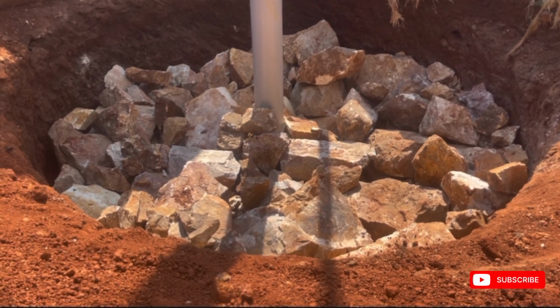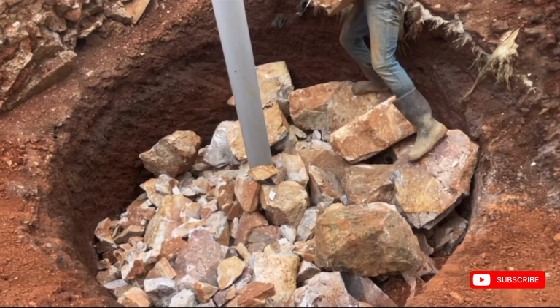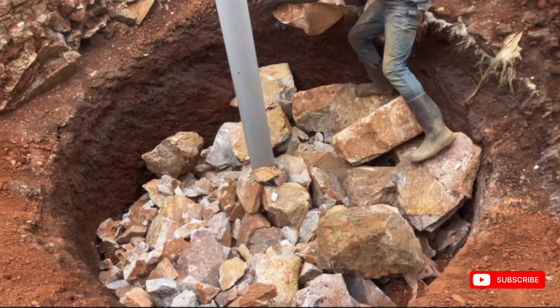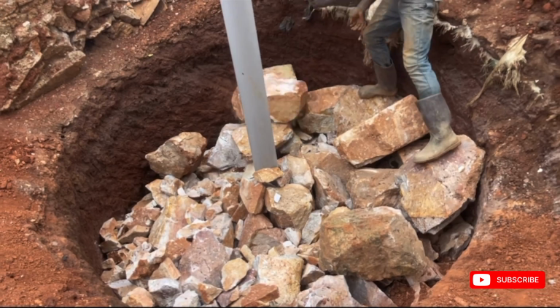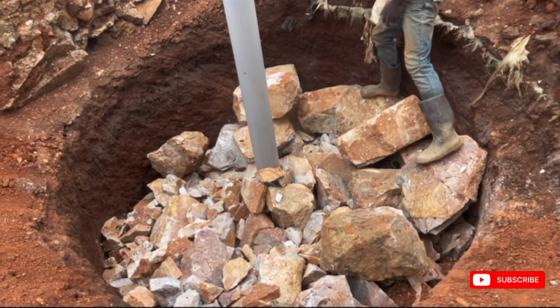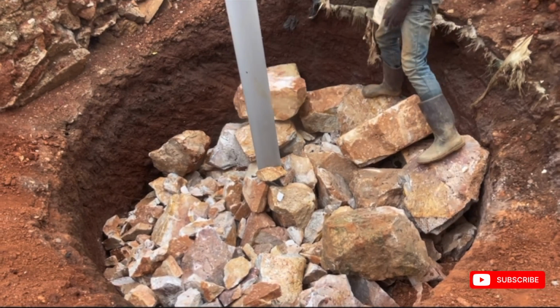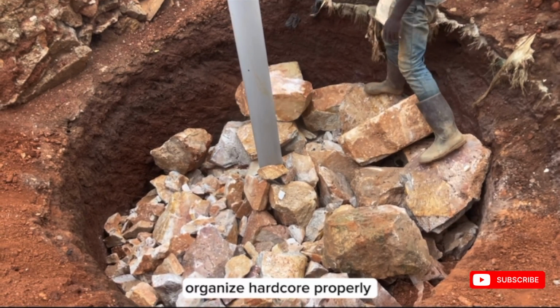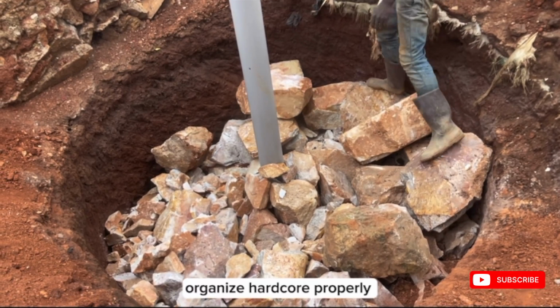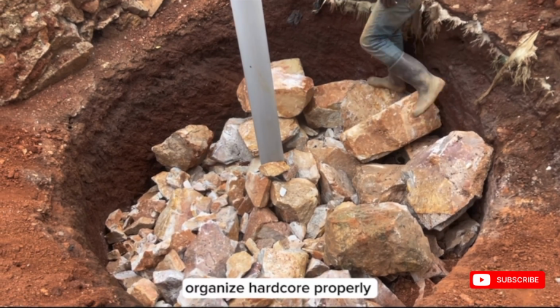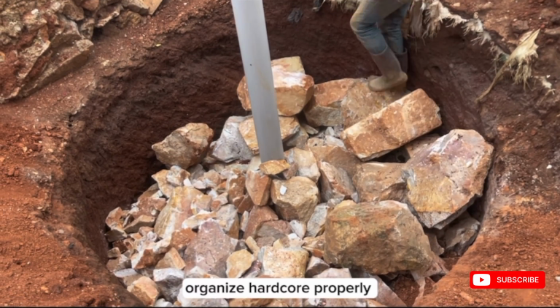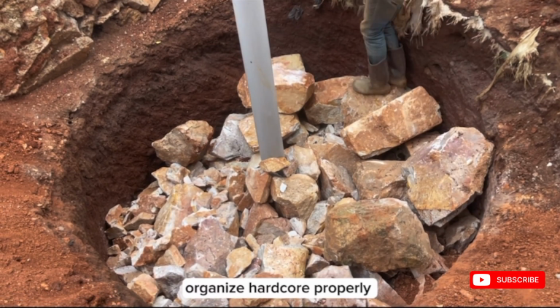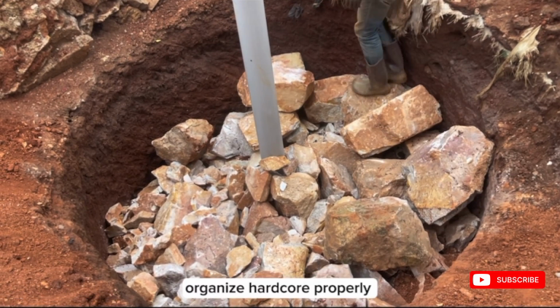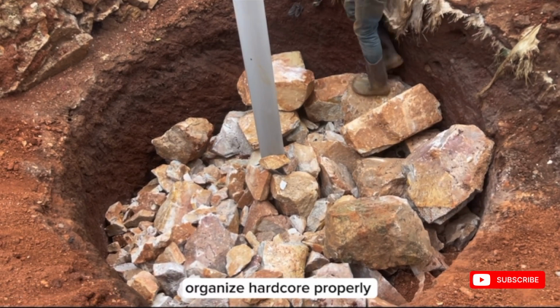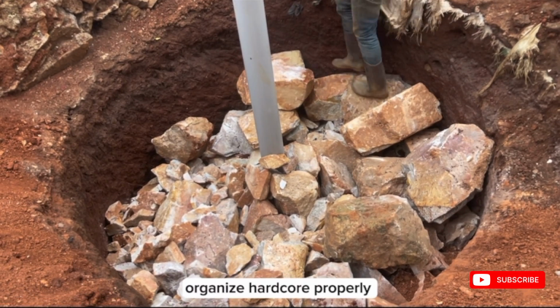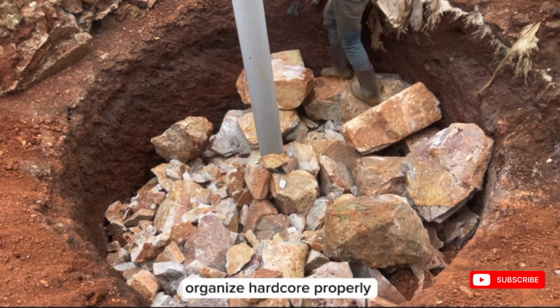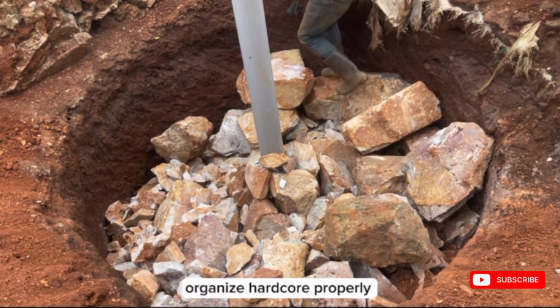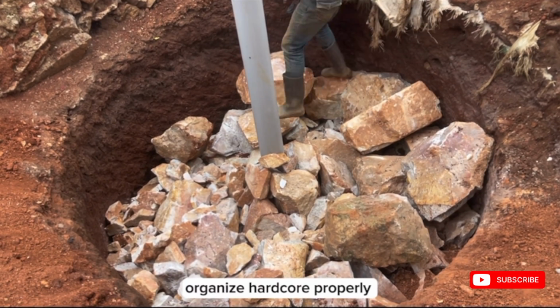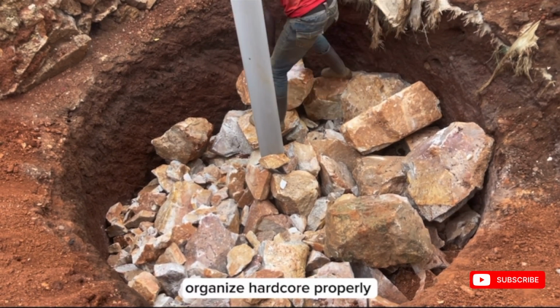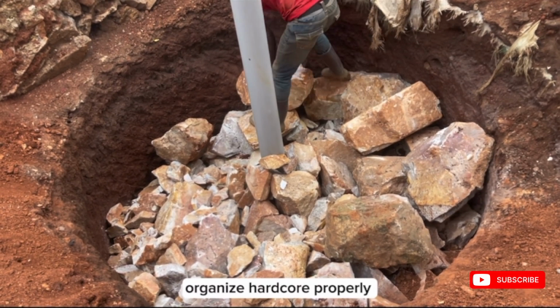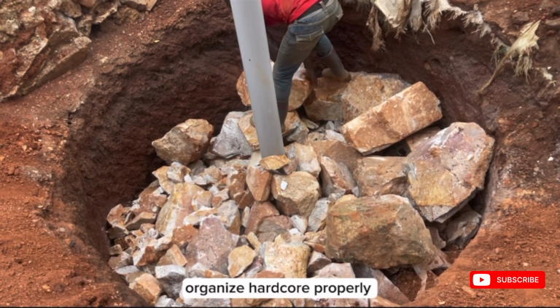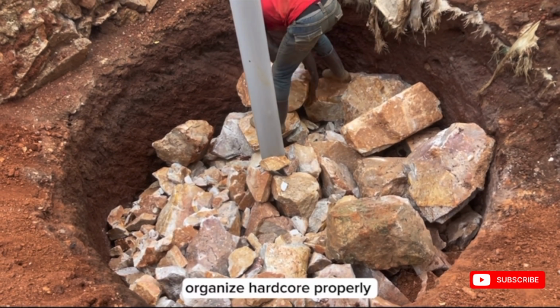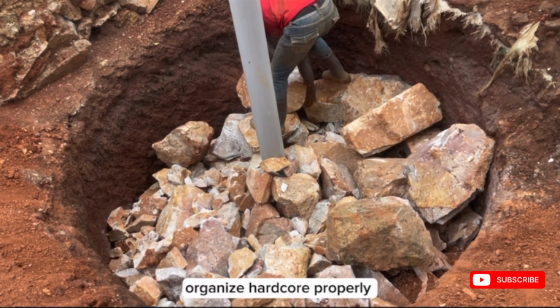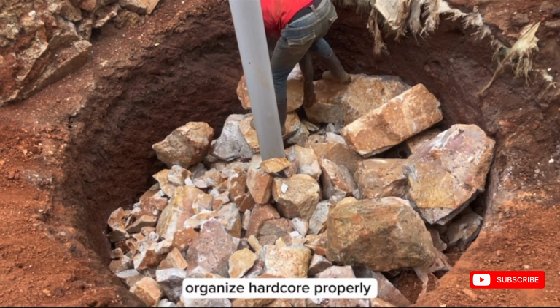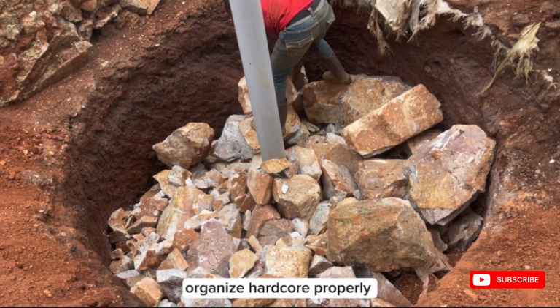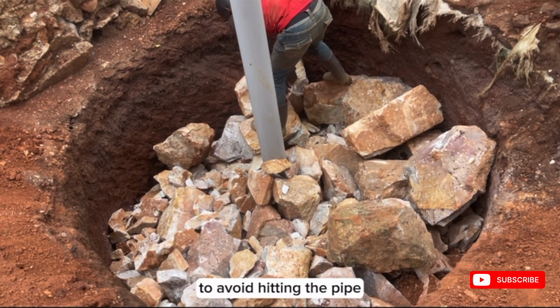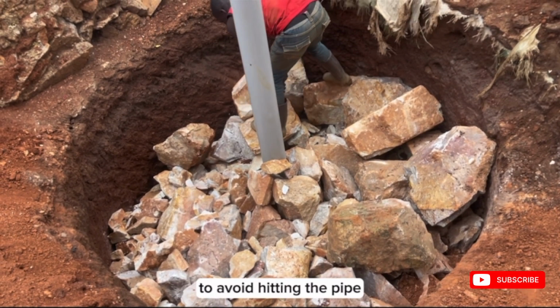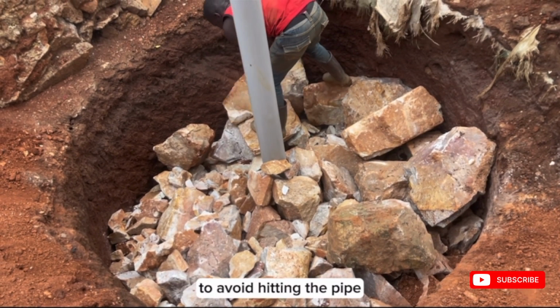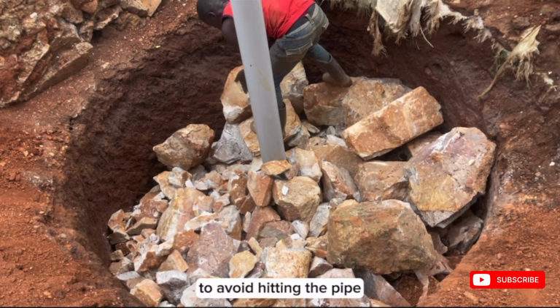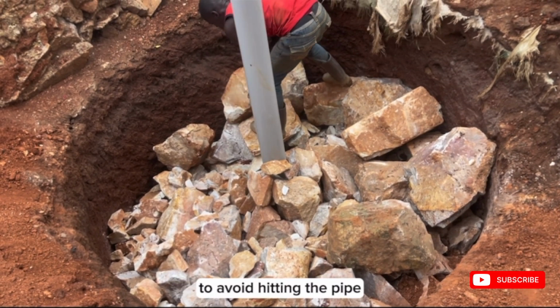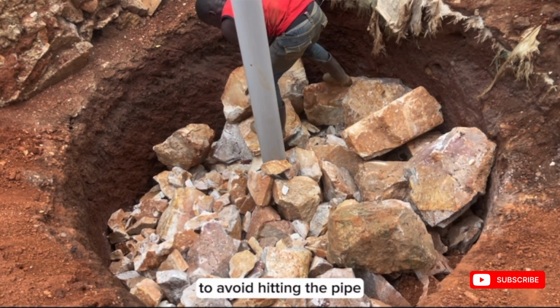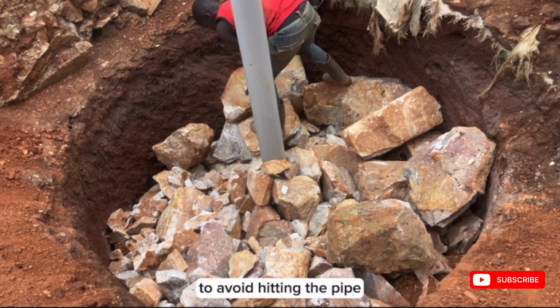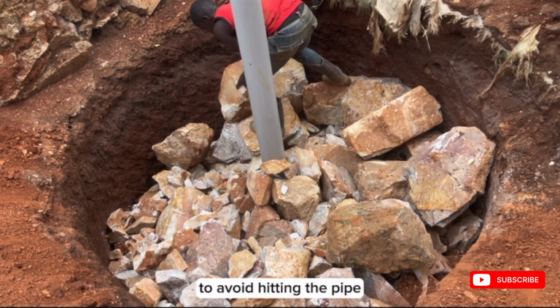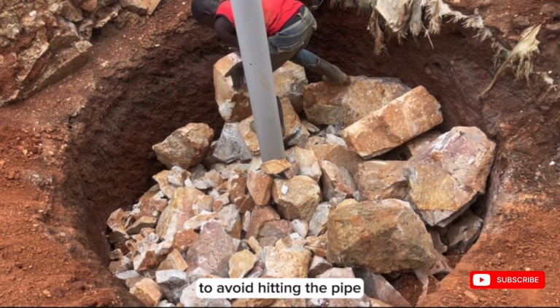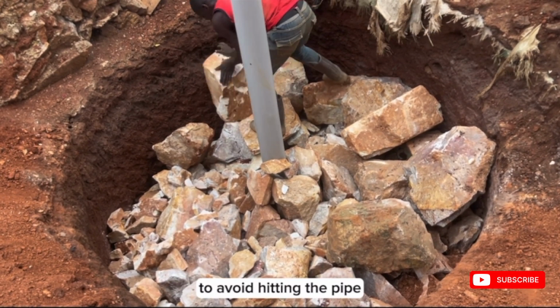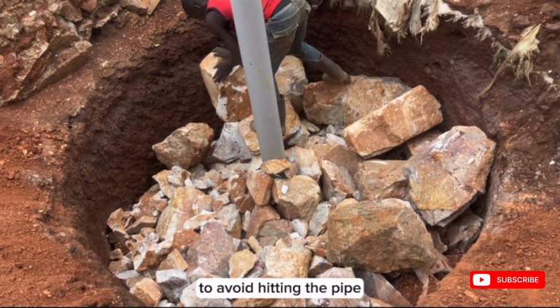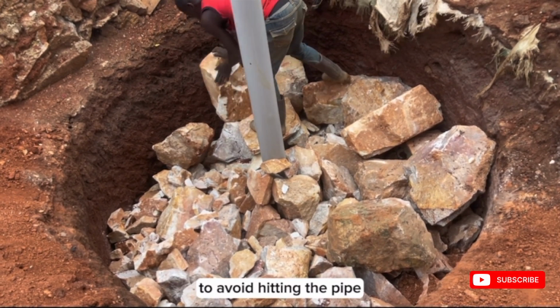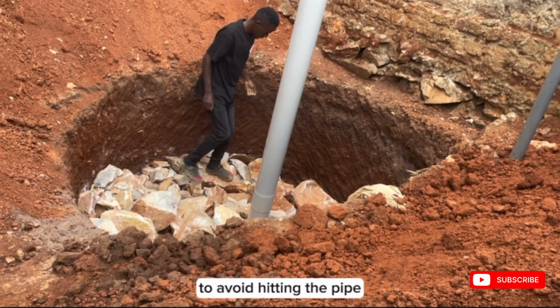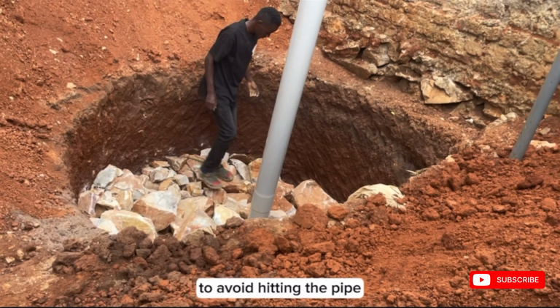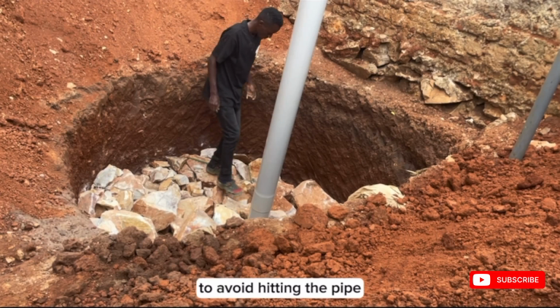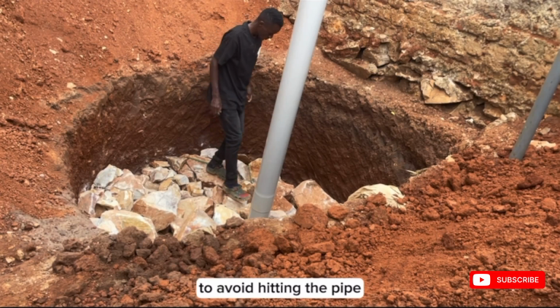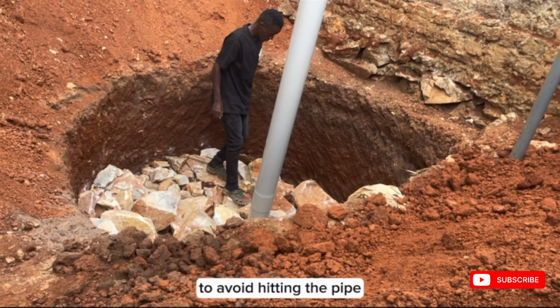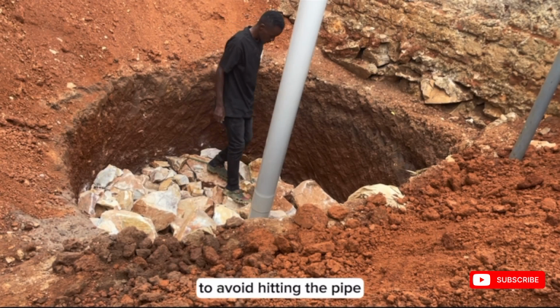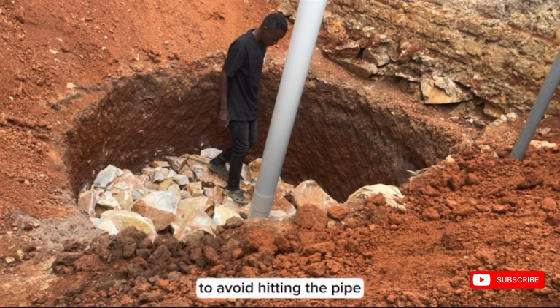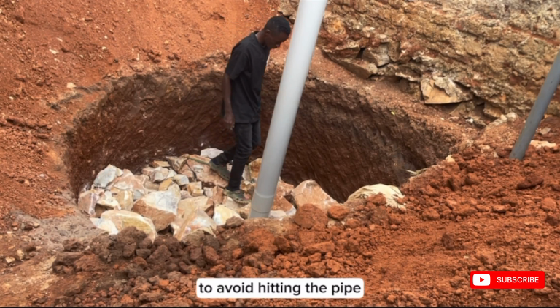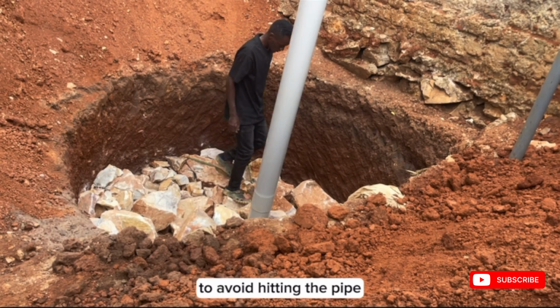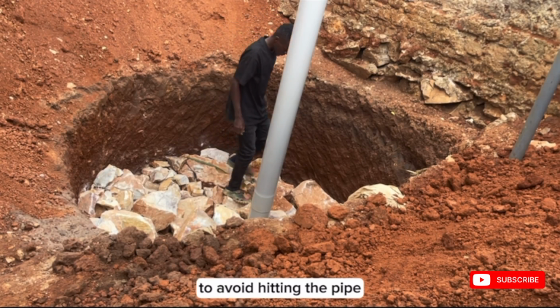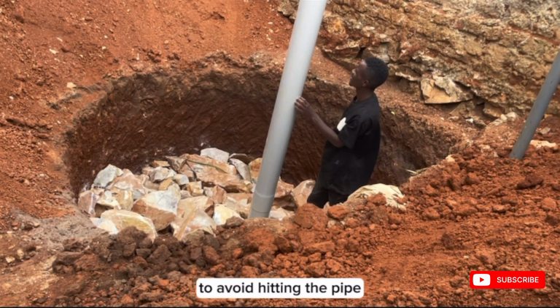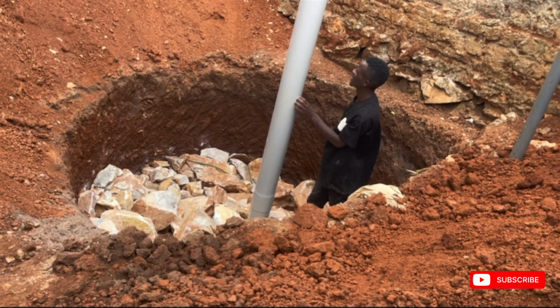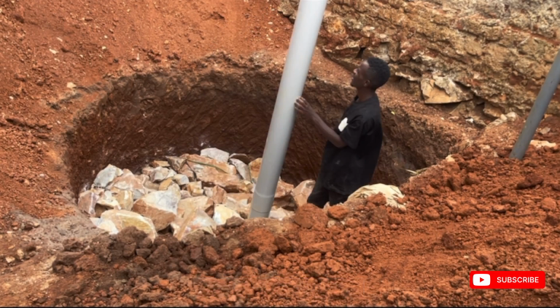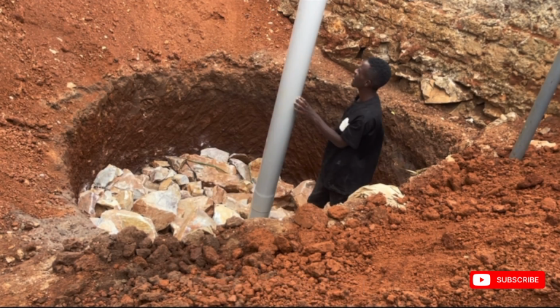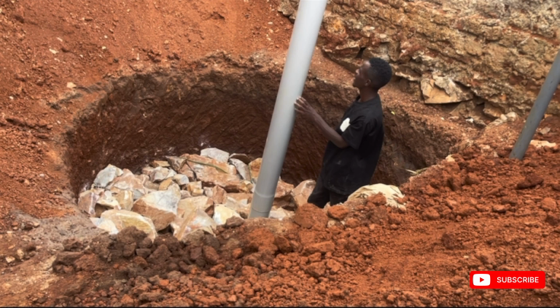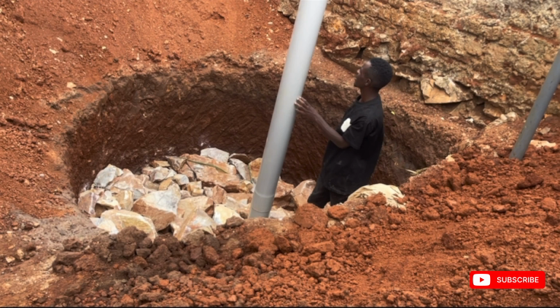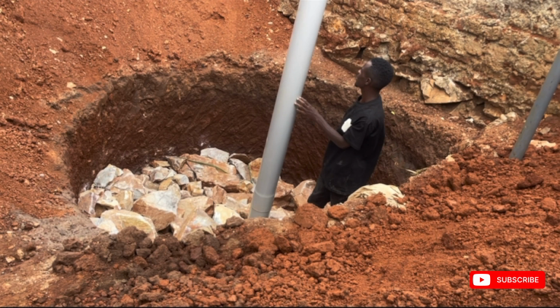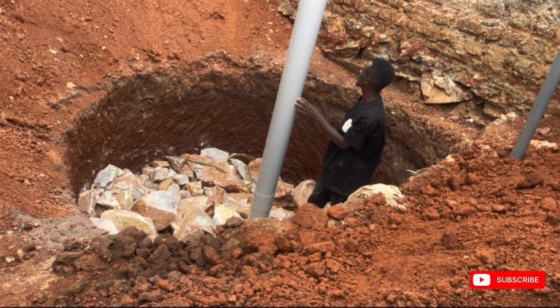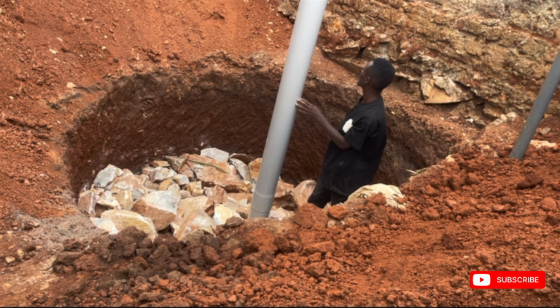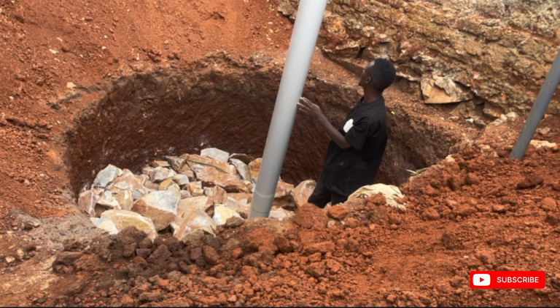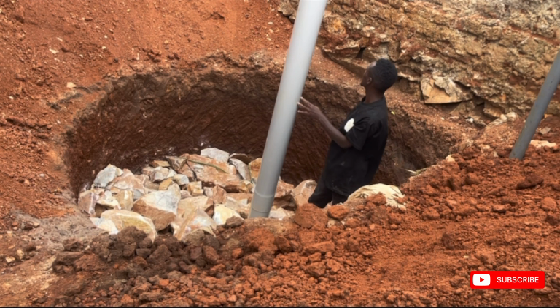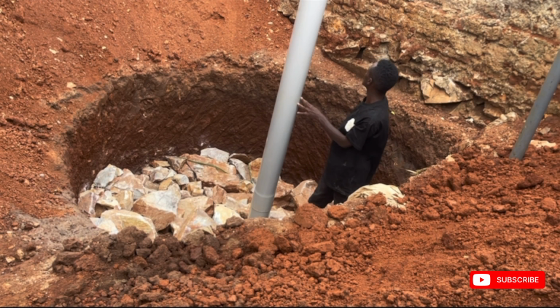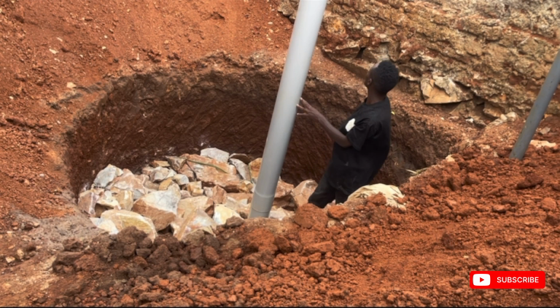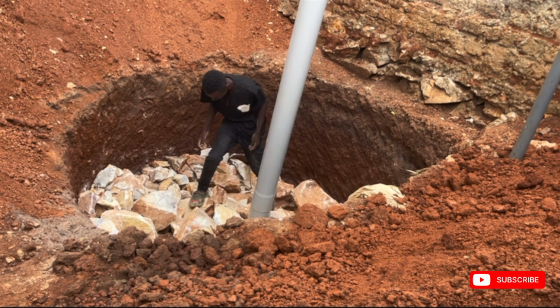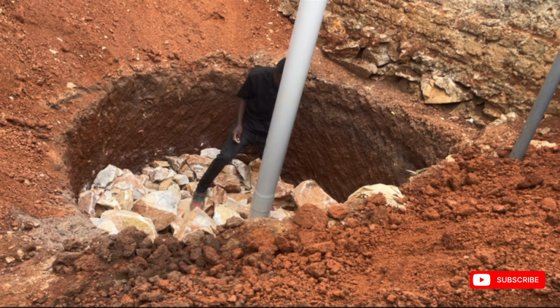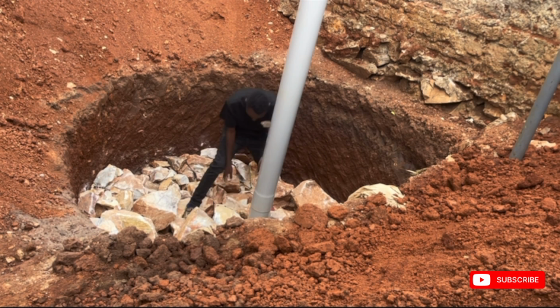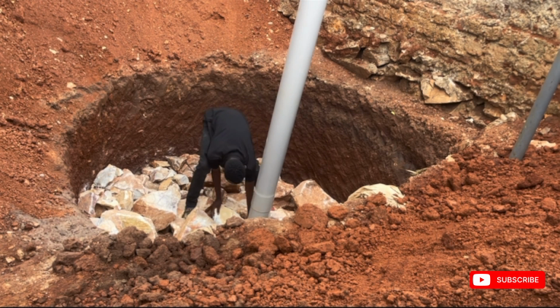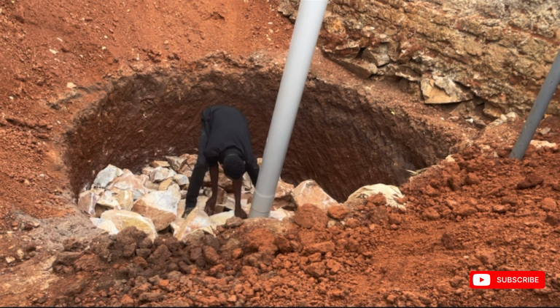When laying this hardcore in the pit, you have to organize it properly in a way that it doesn't hit the pipe, just the same way as I'm doing.